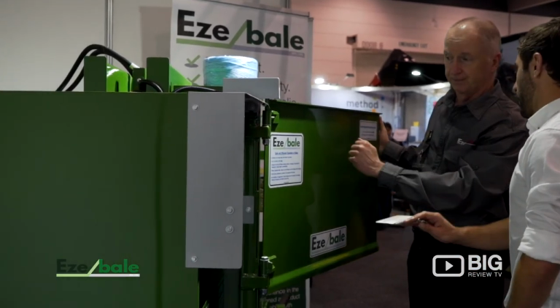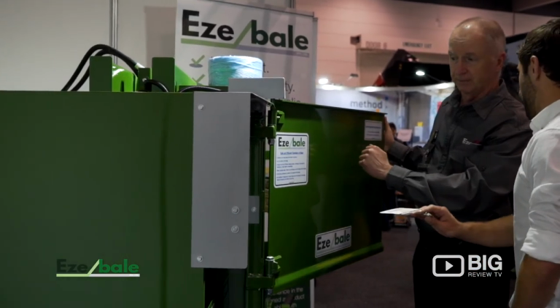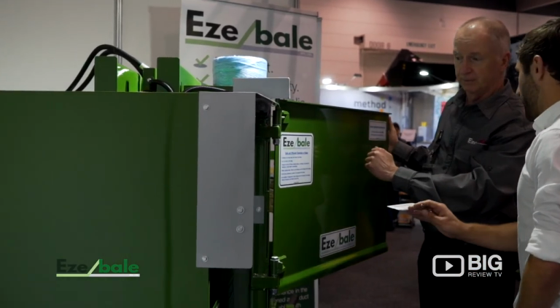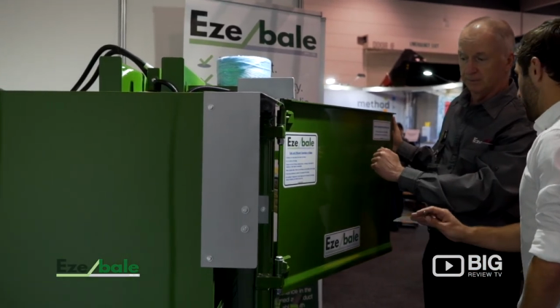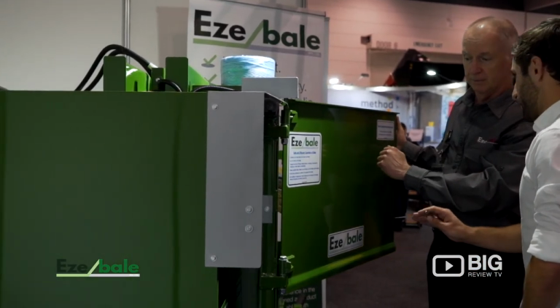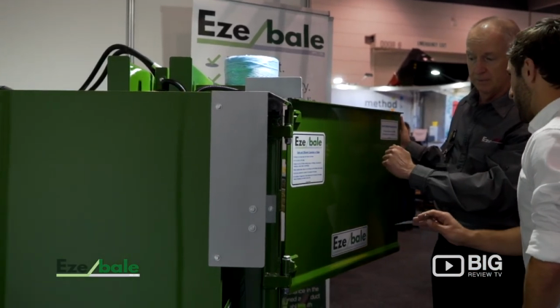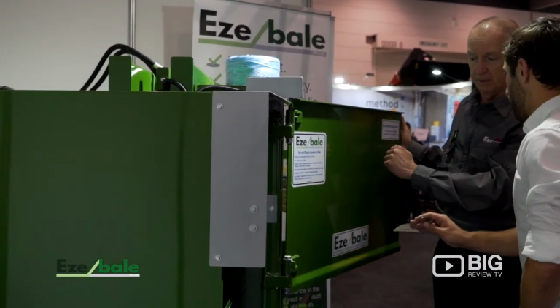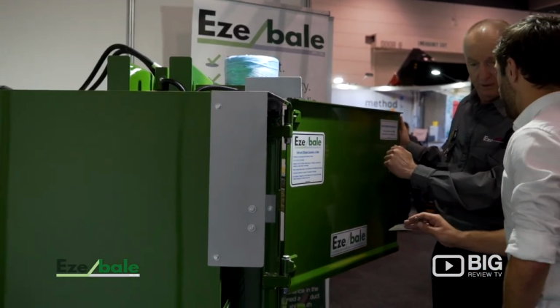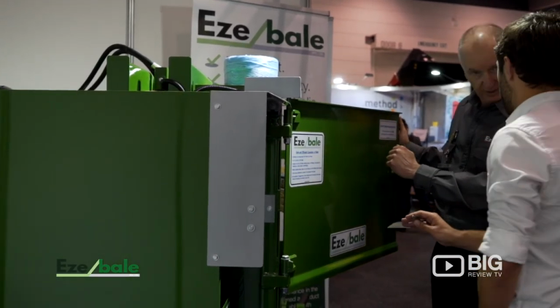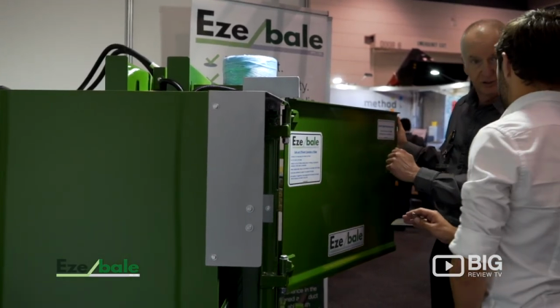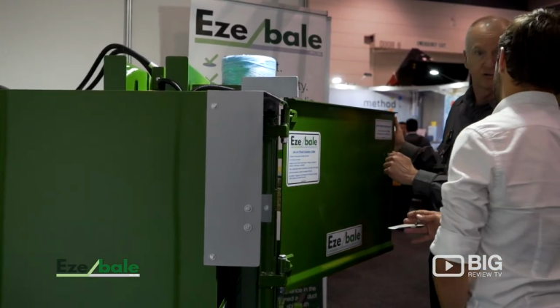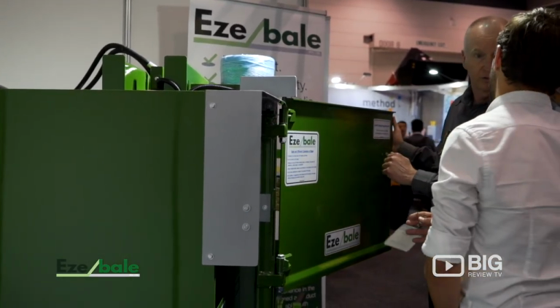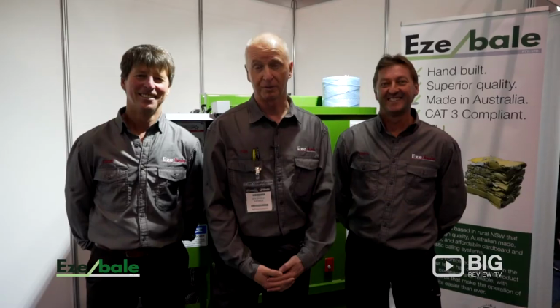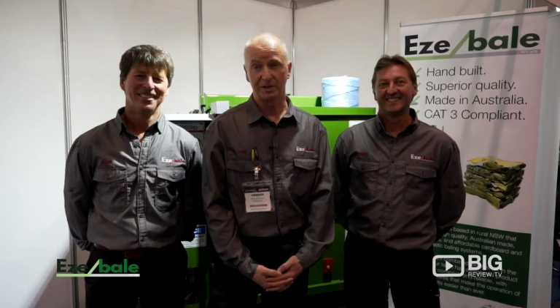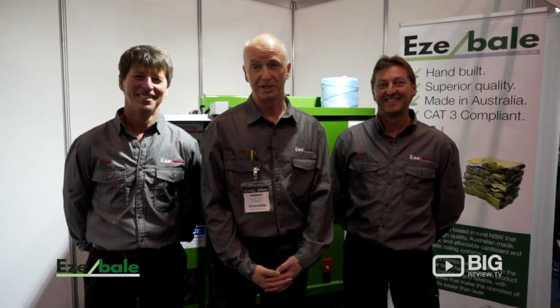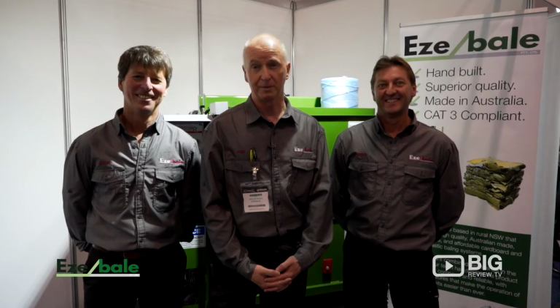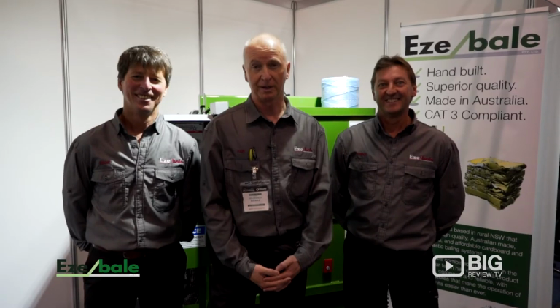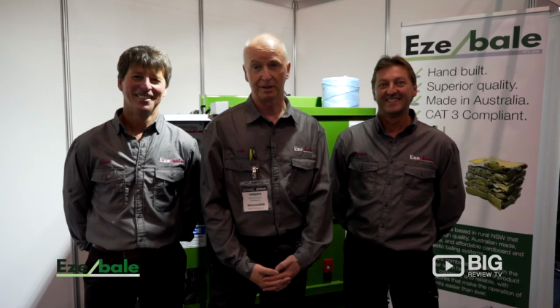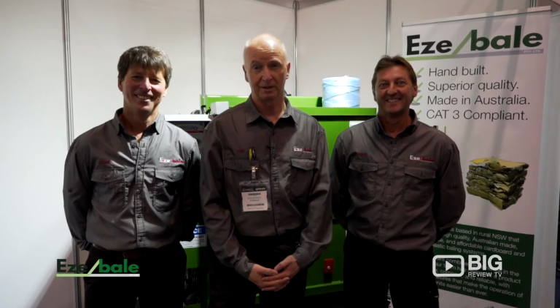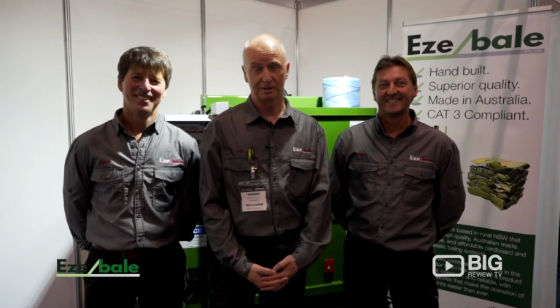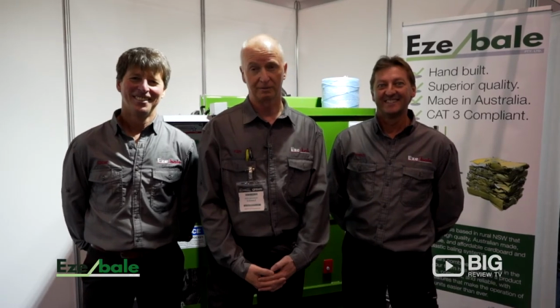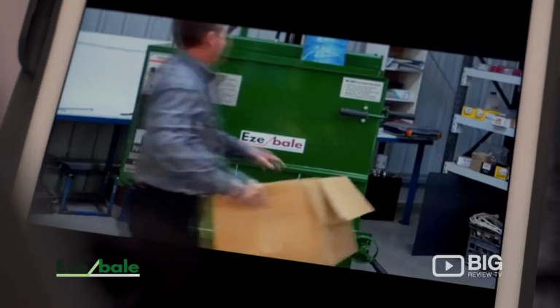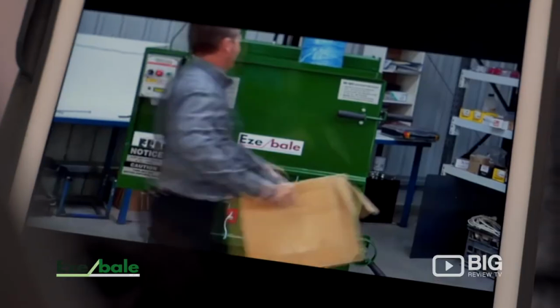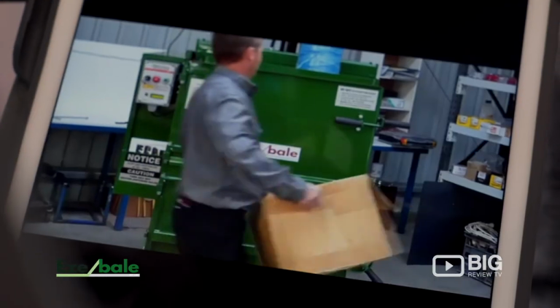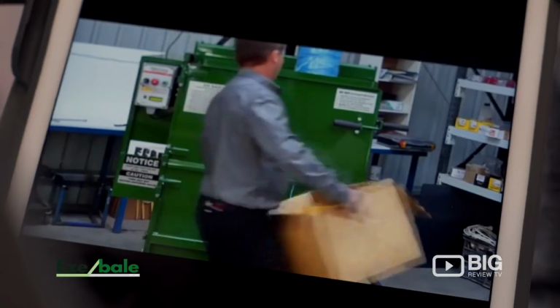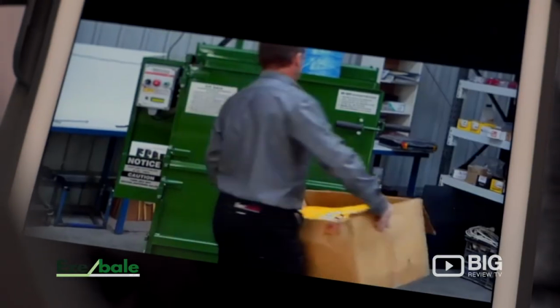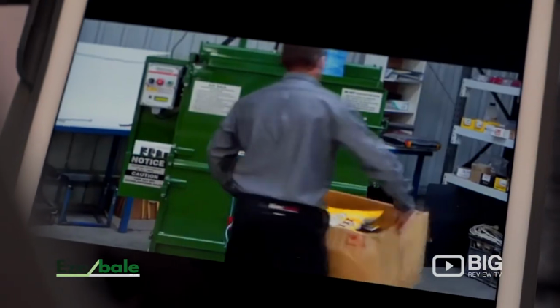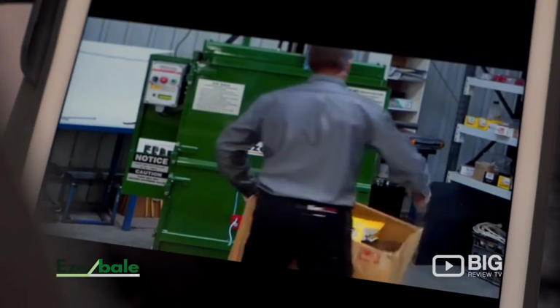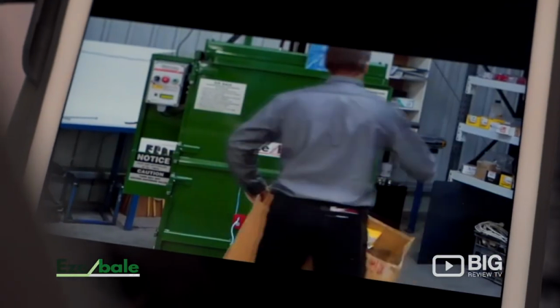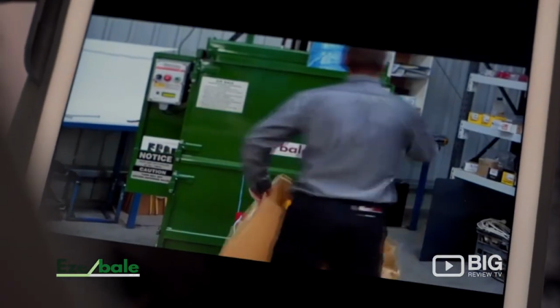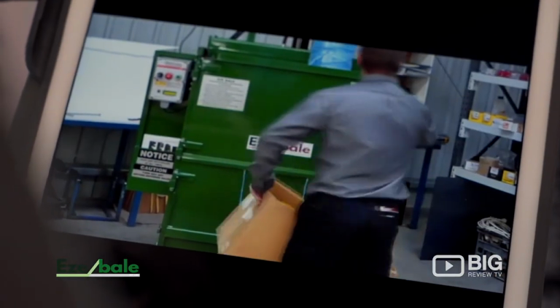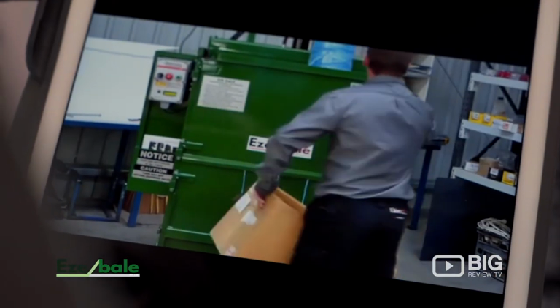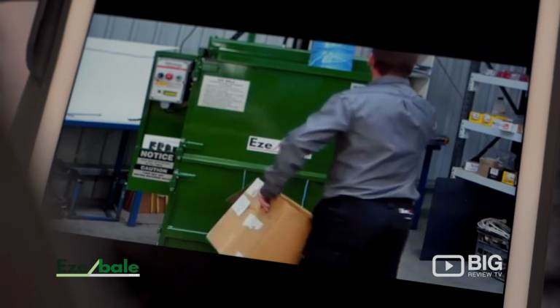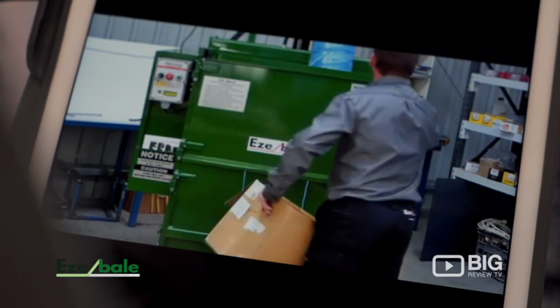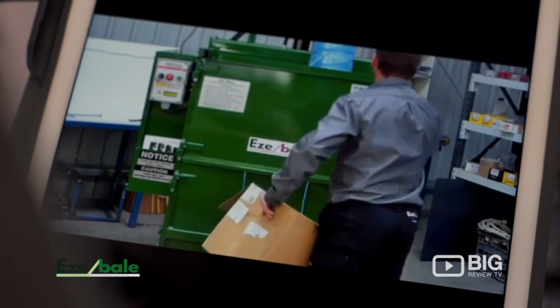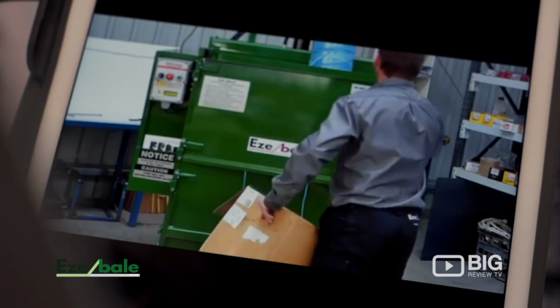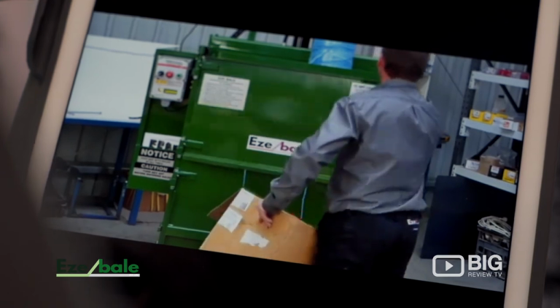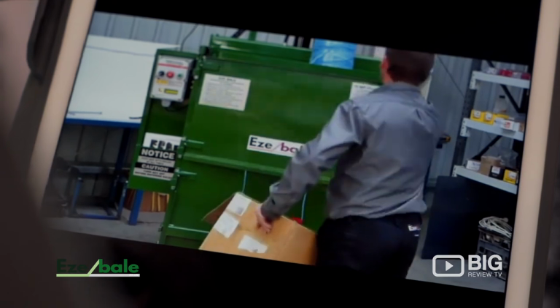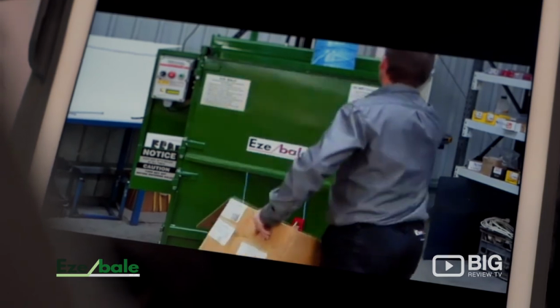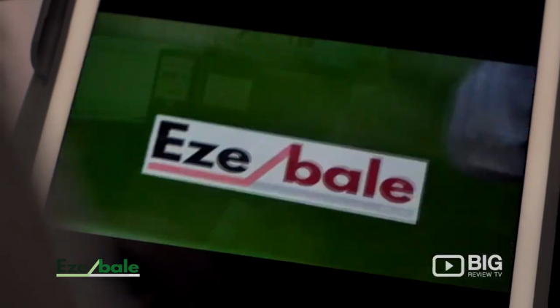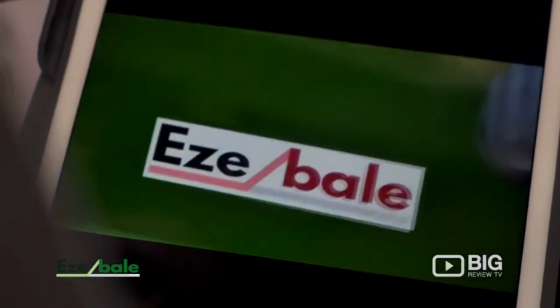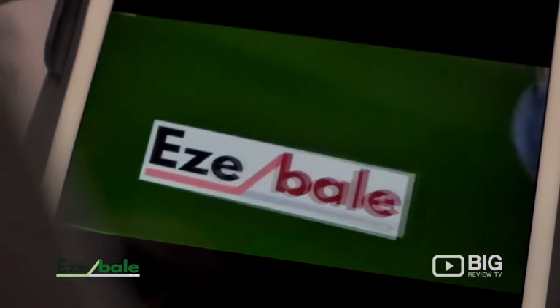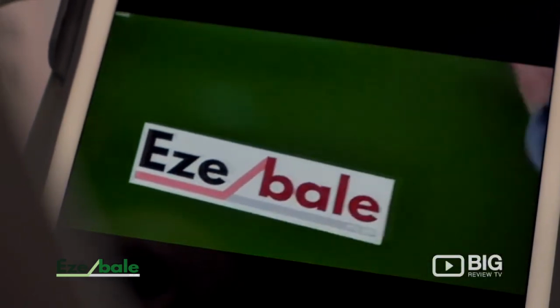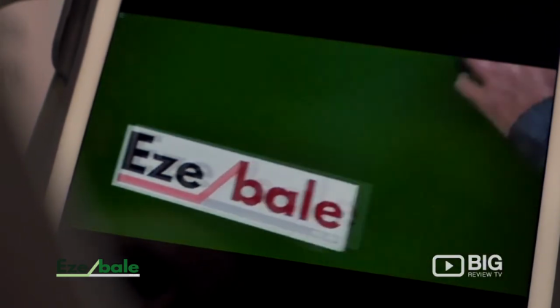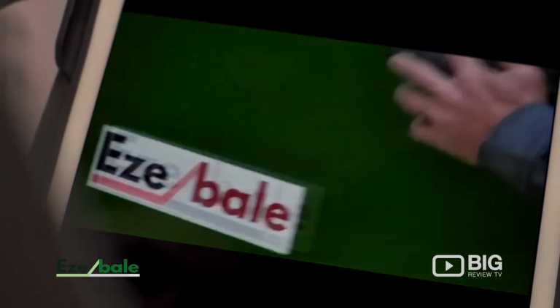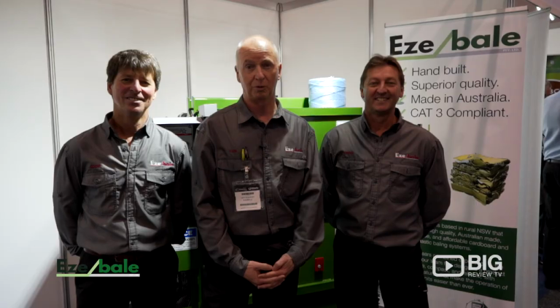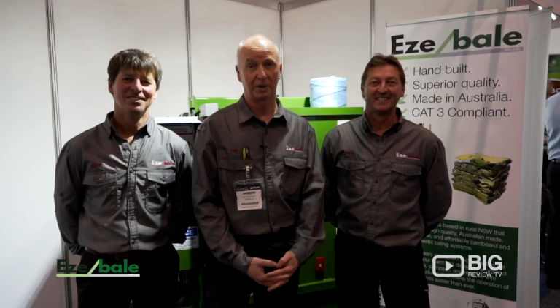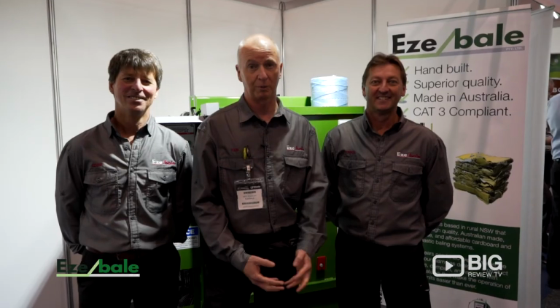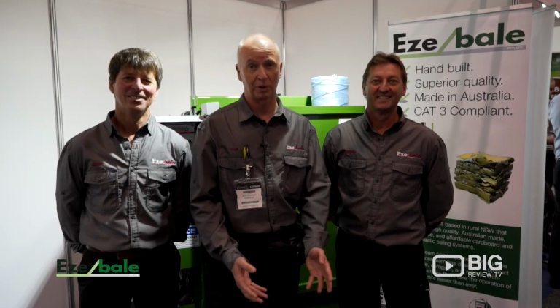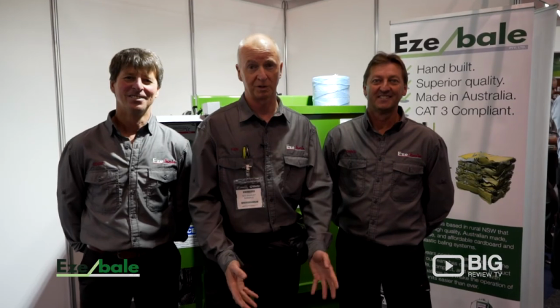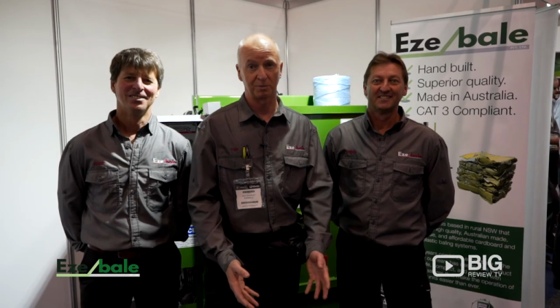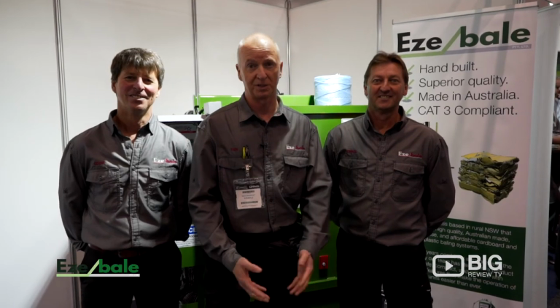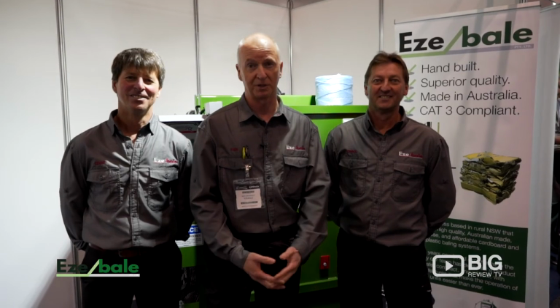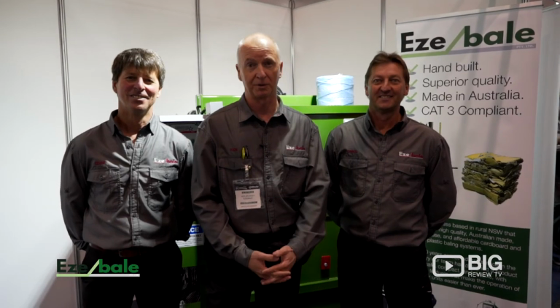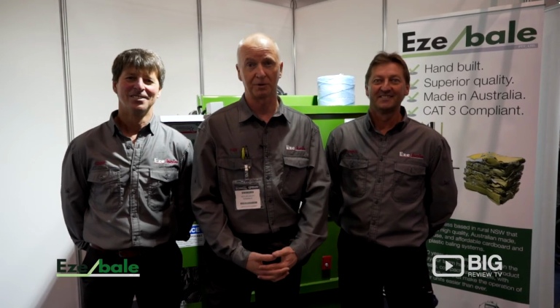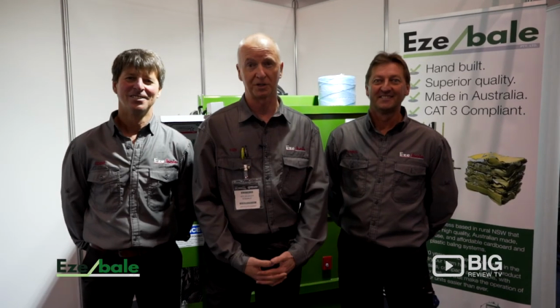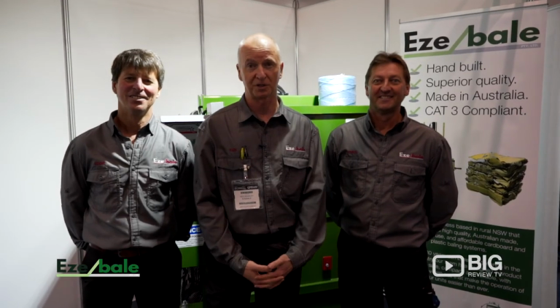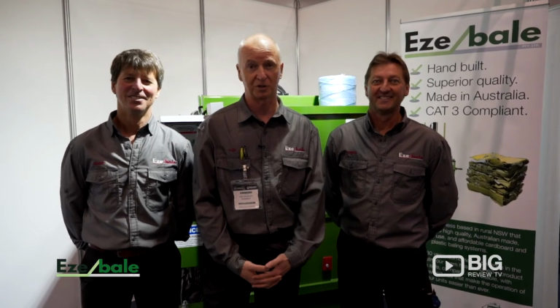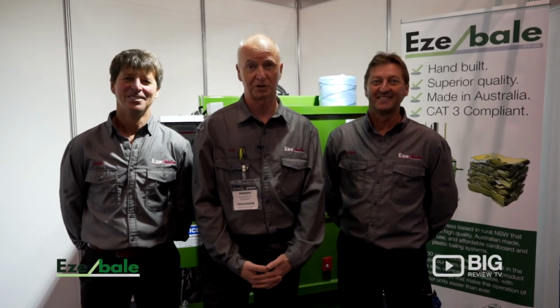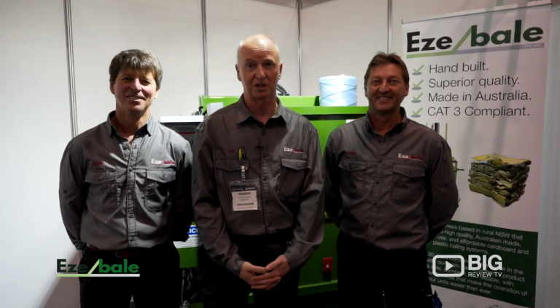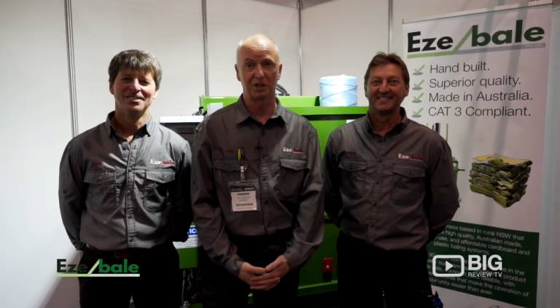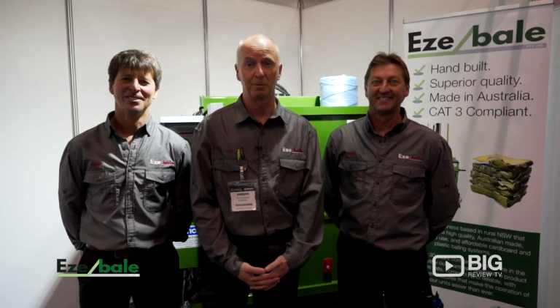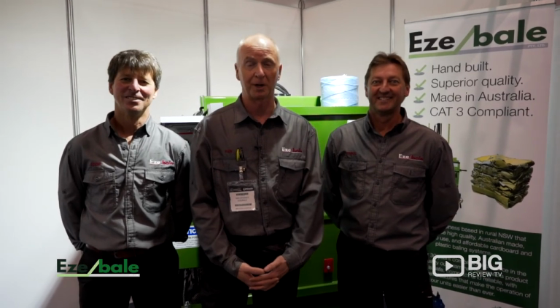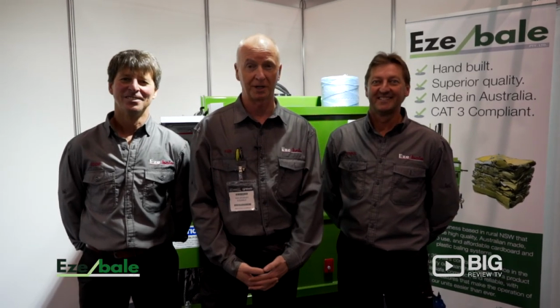Thanks for watching — we're the team from EasyBail. We can help your business get a solution to all that waste material that's costing you money.